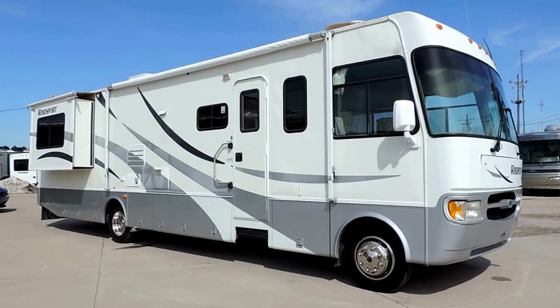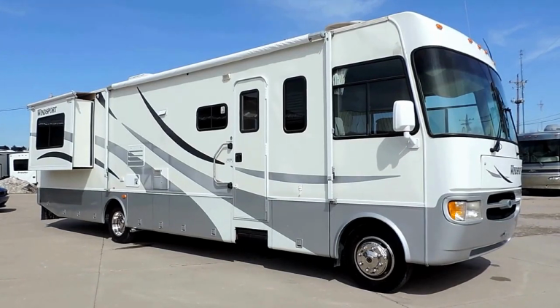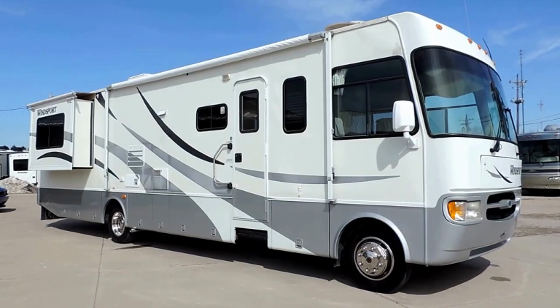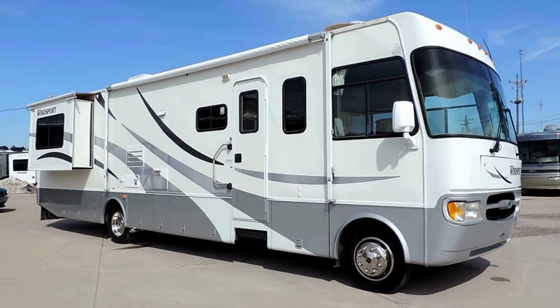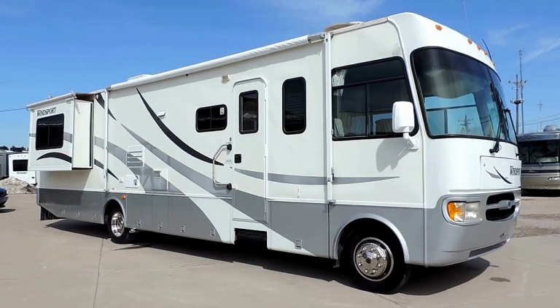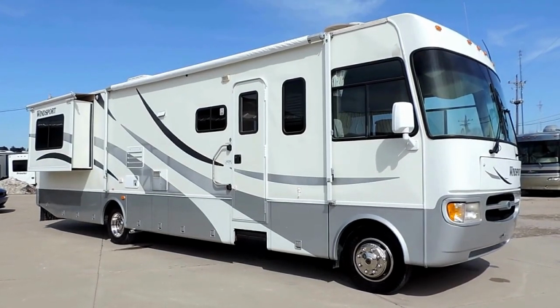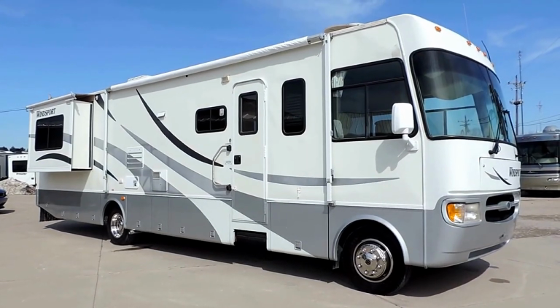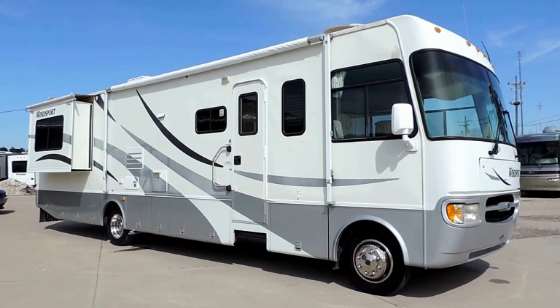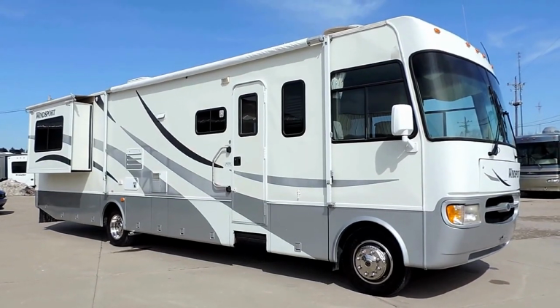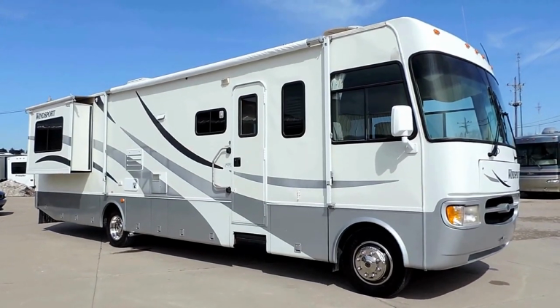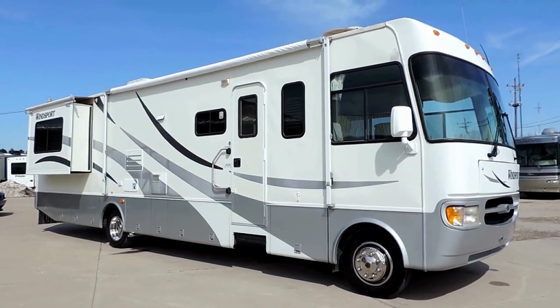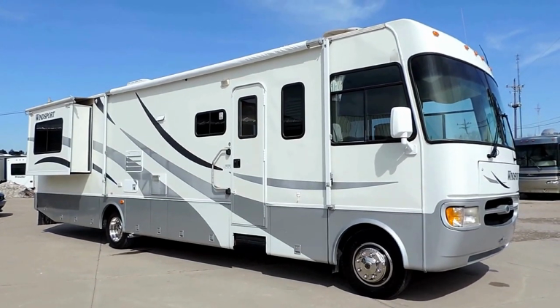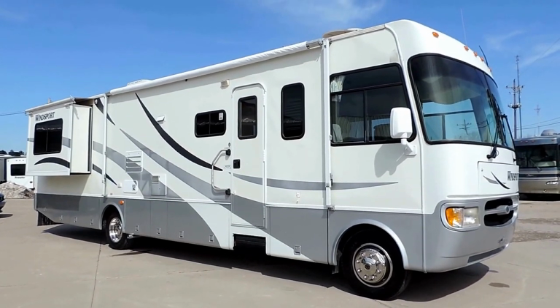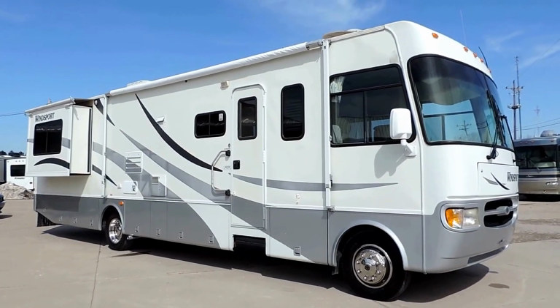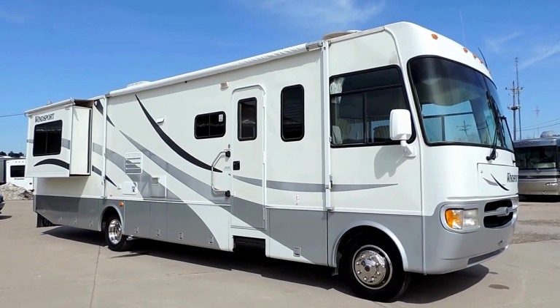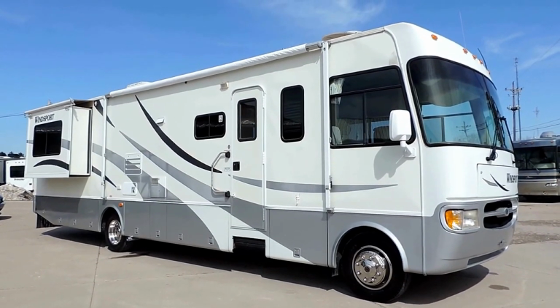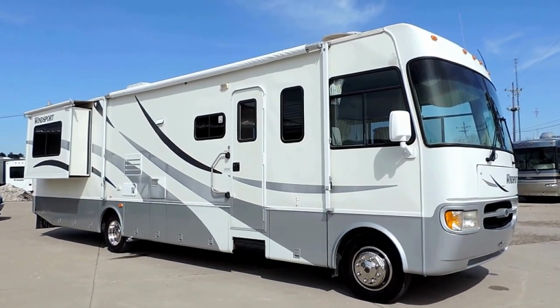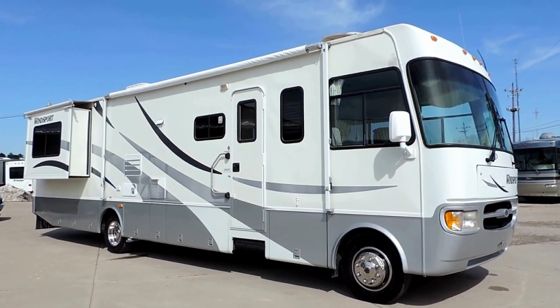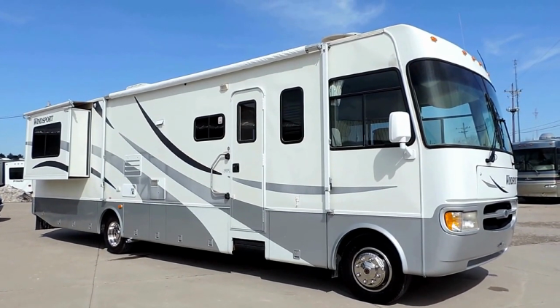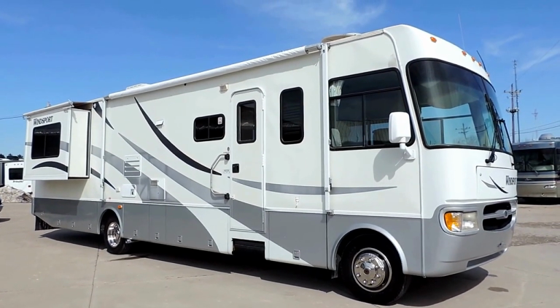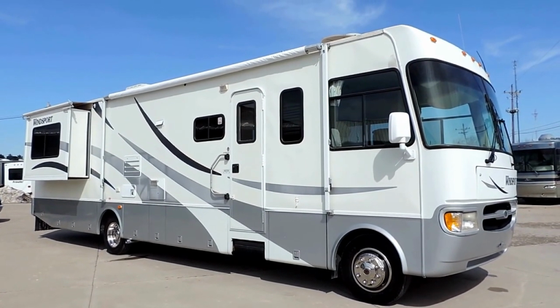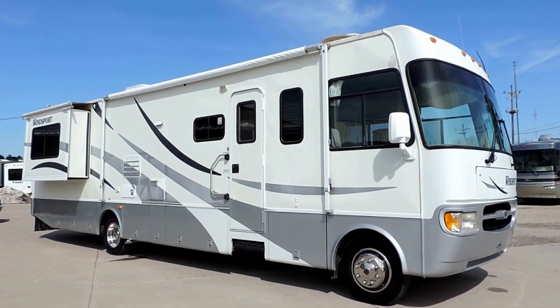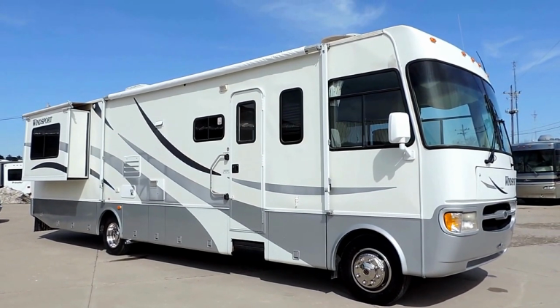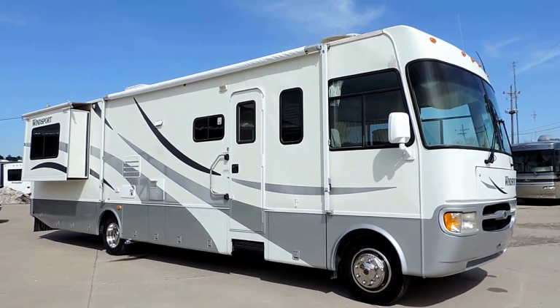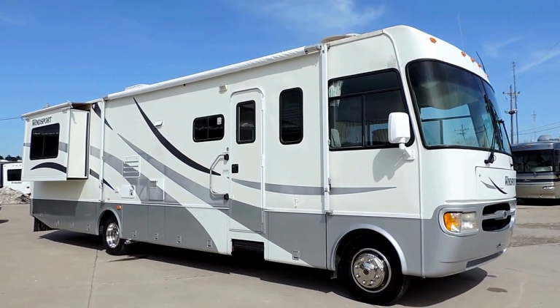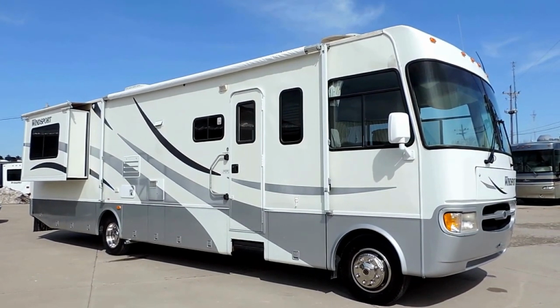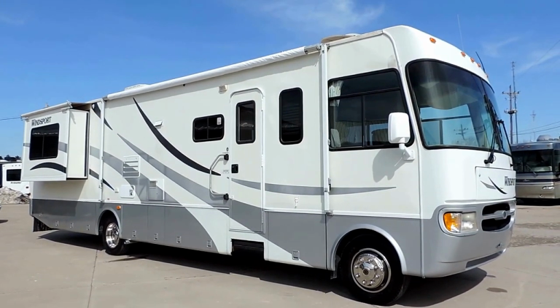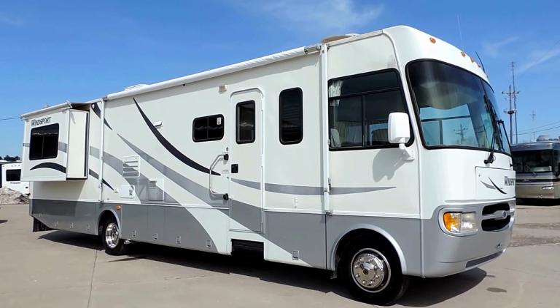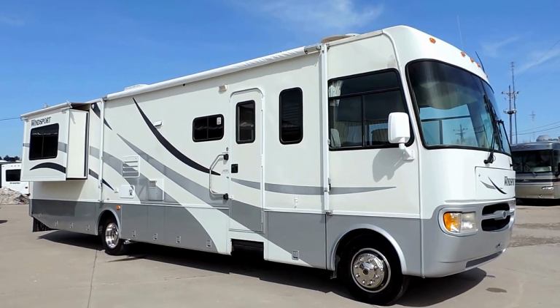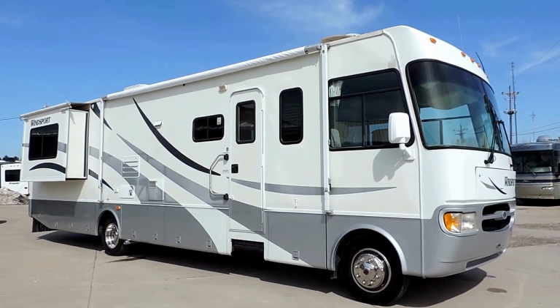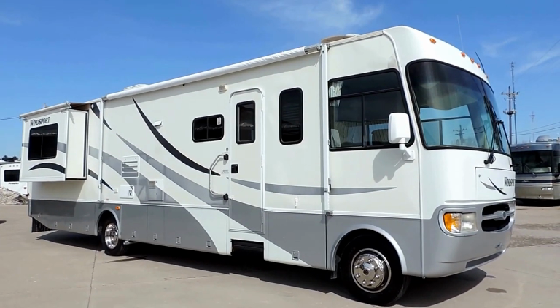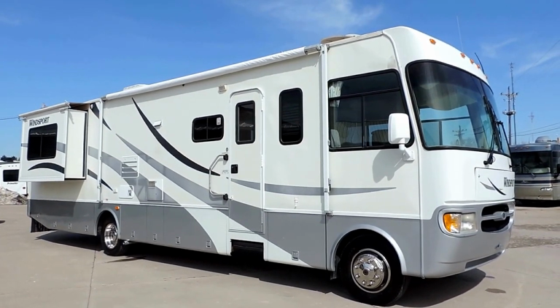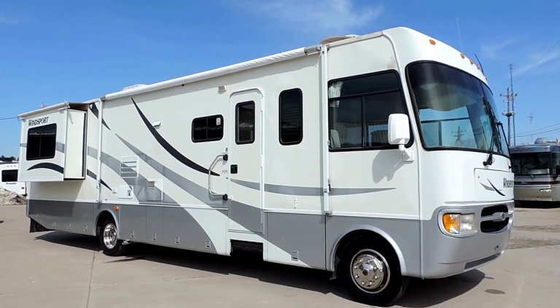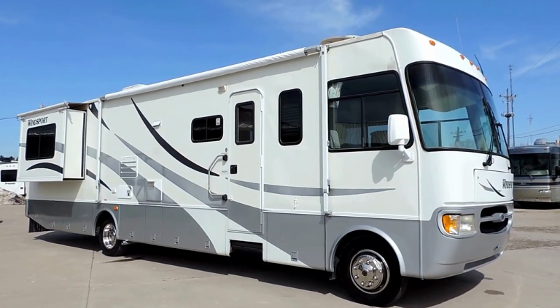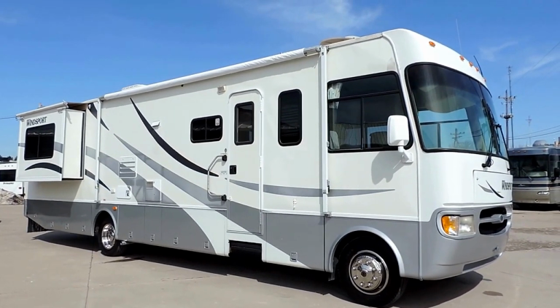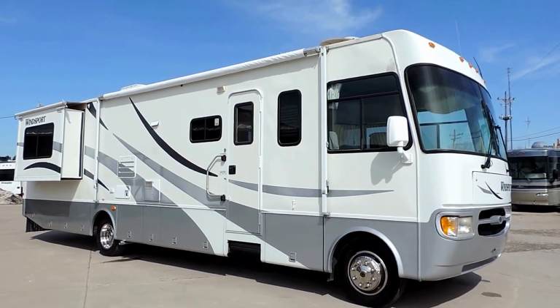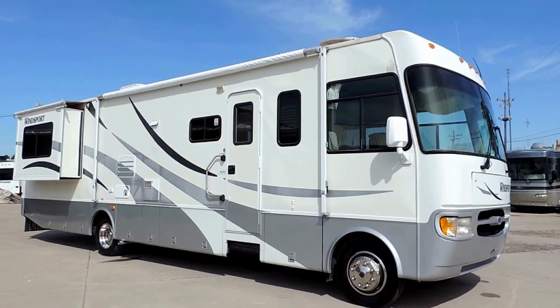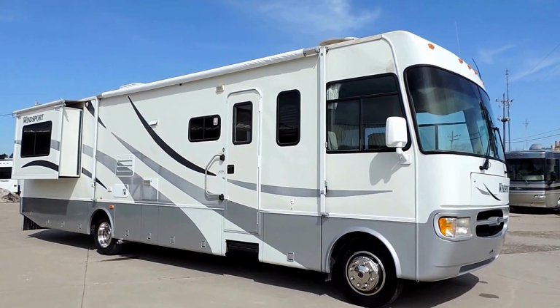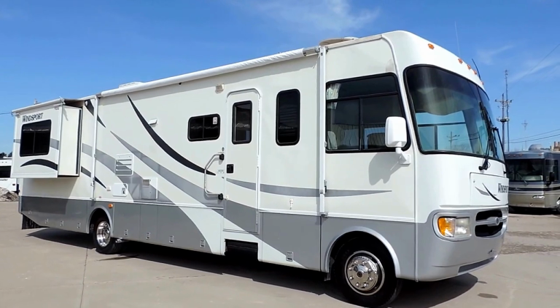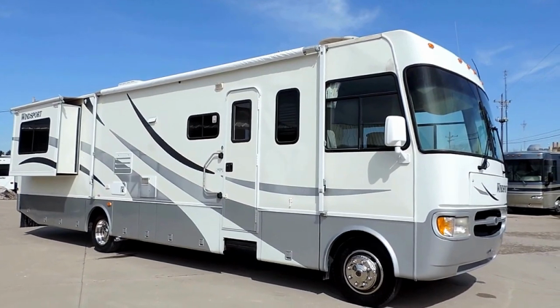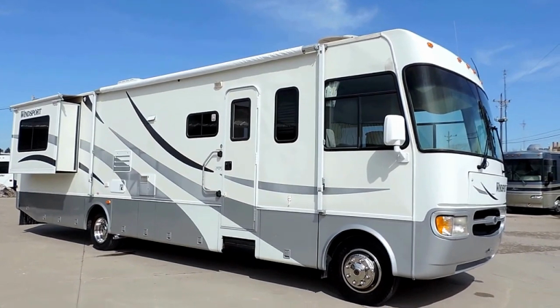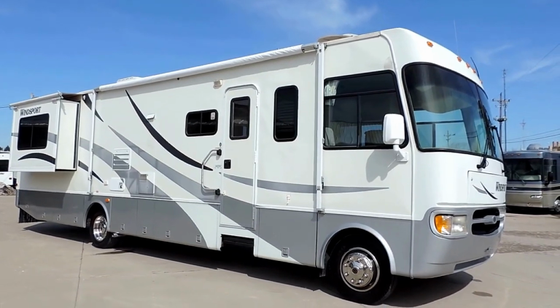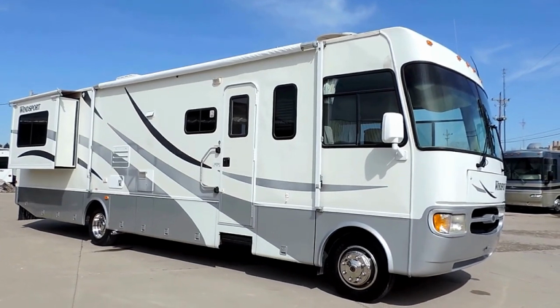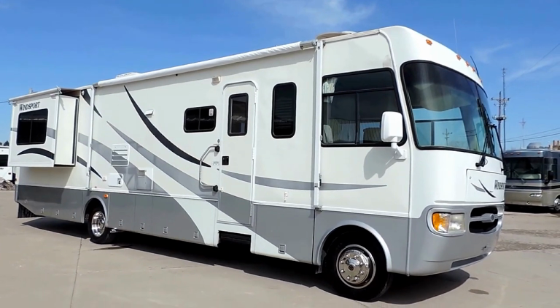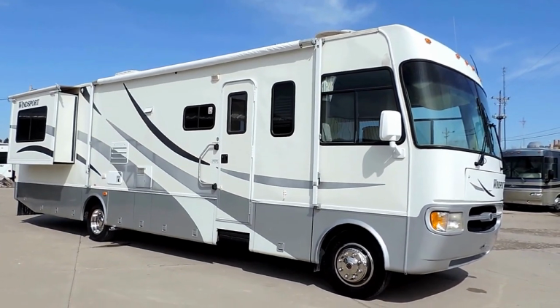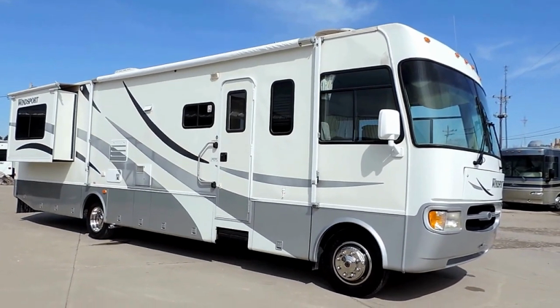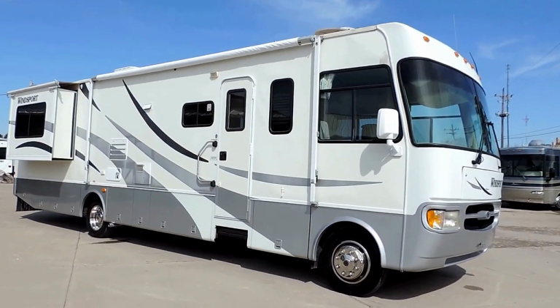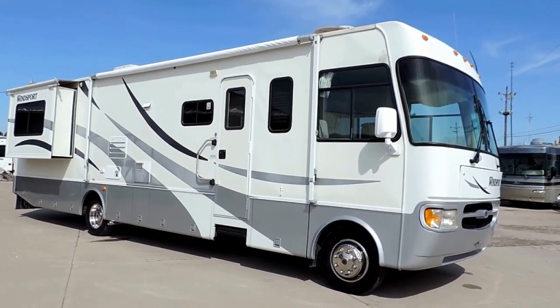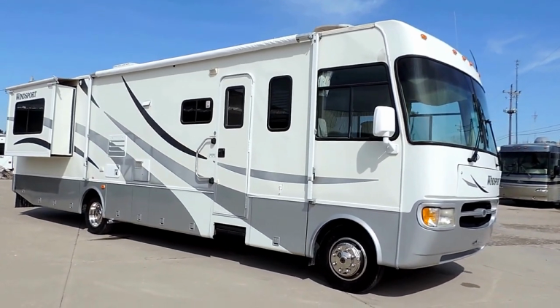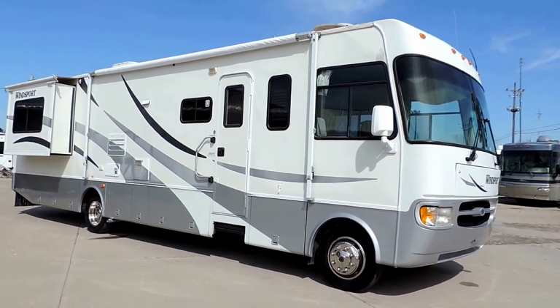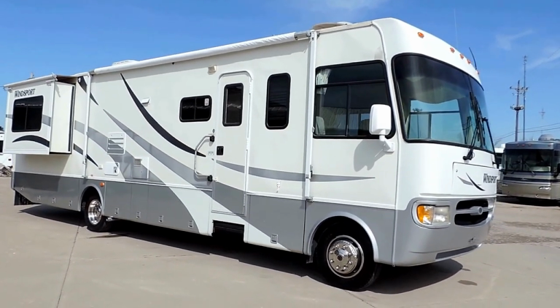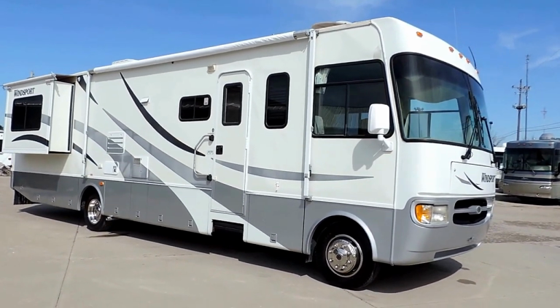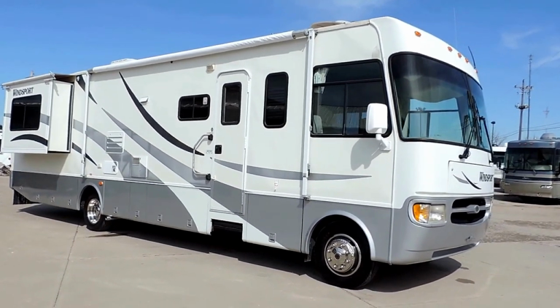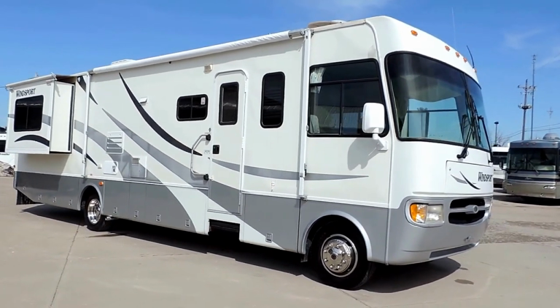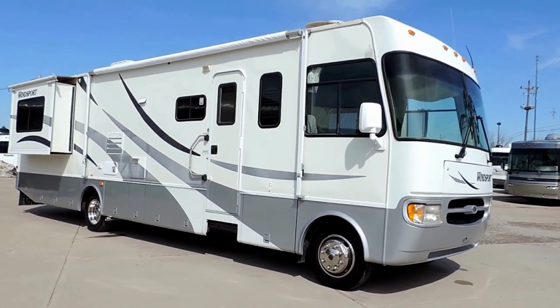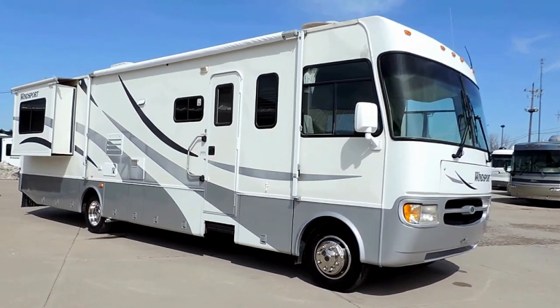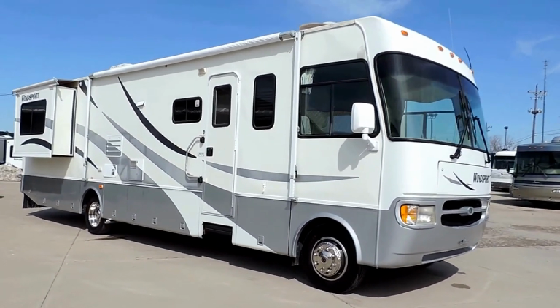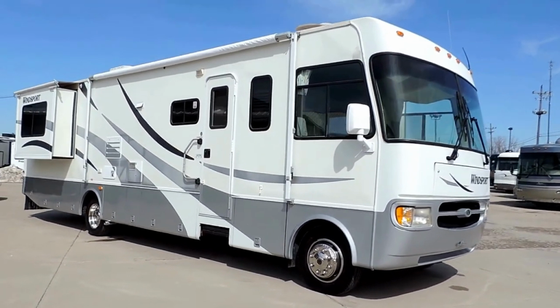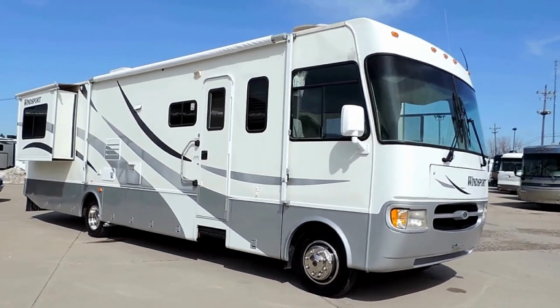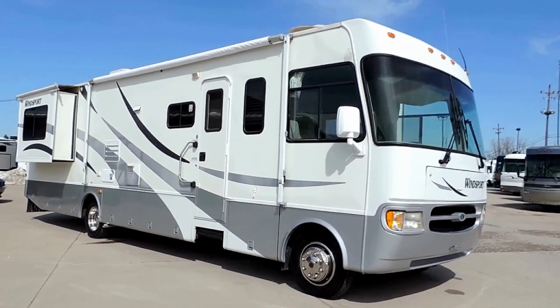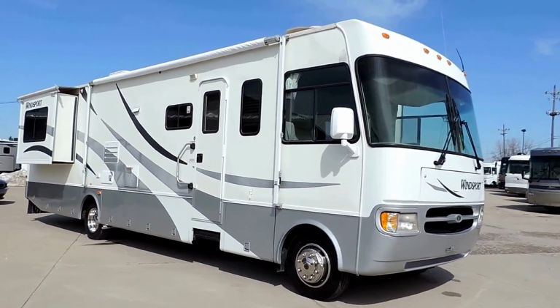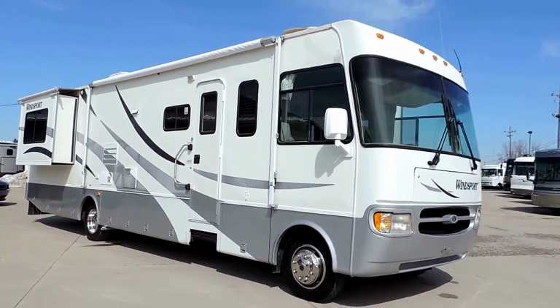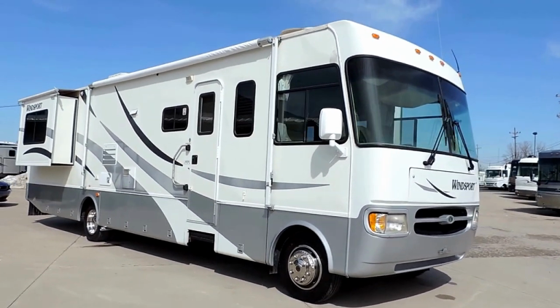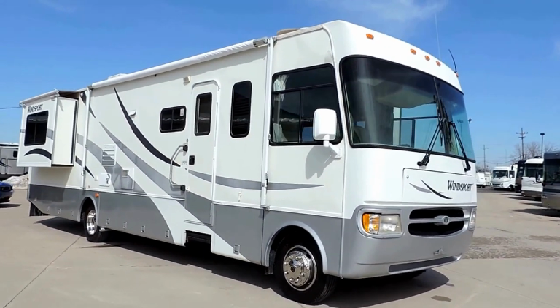Welcome to Zoomers RV. Today we have for sale a 2003 Four Winds Windsport, 35 foot with two slides.